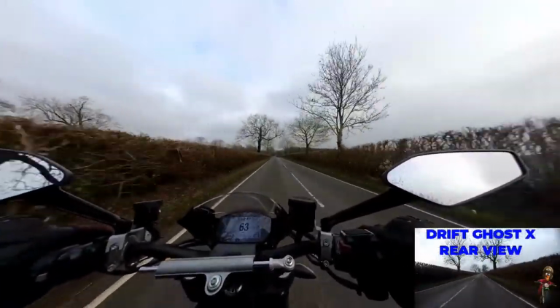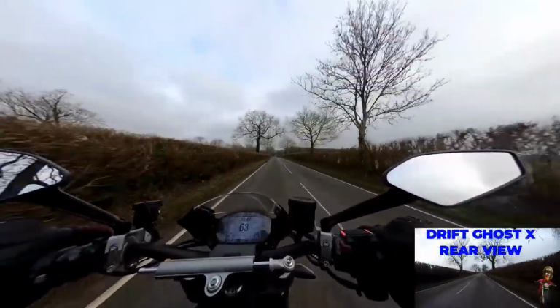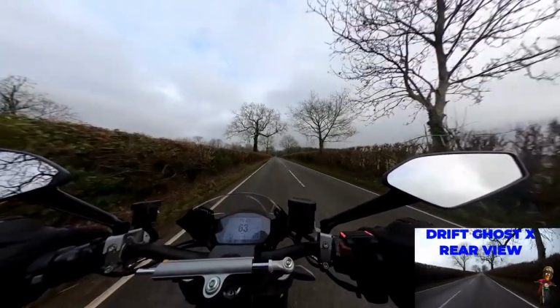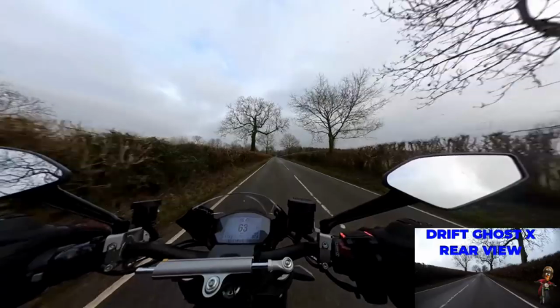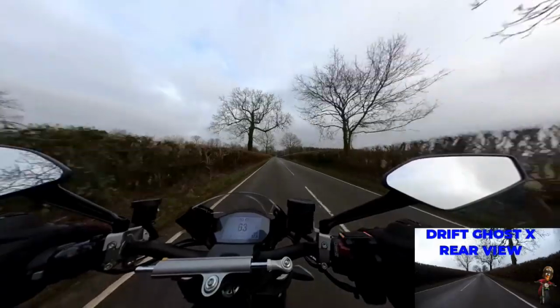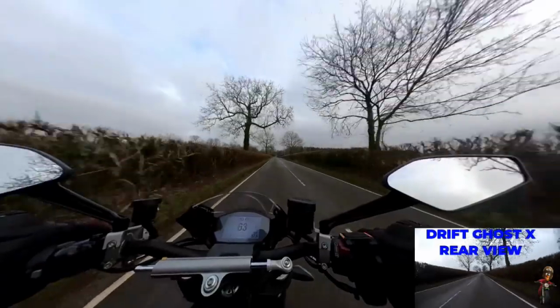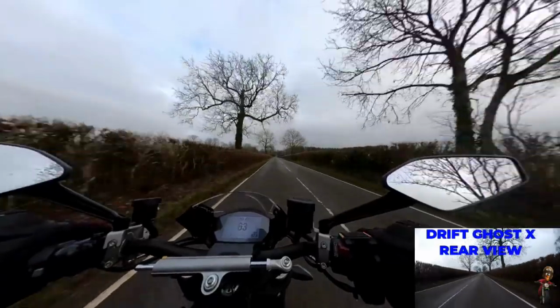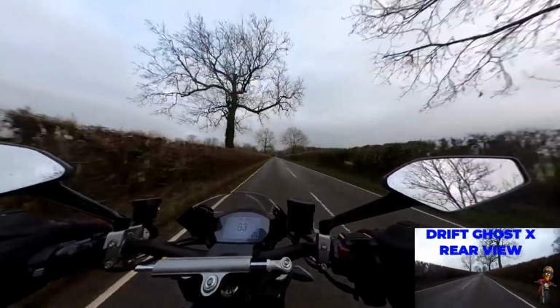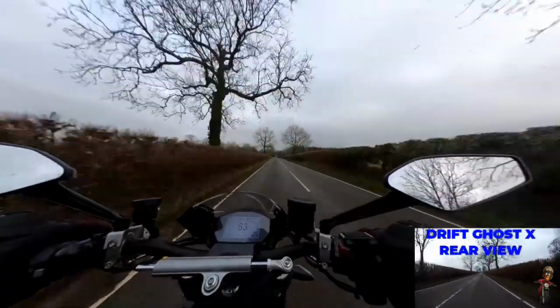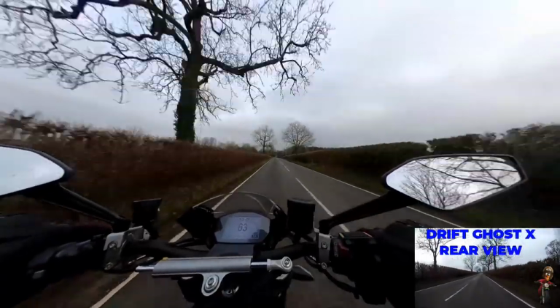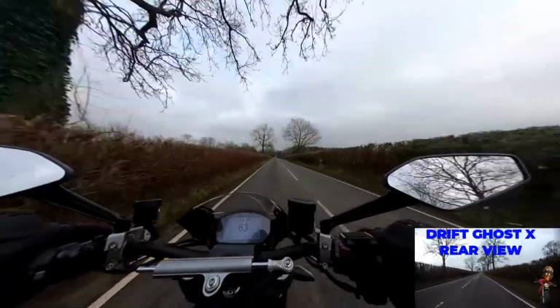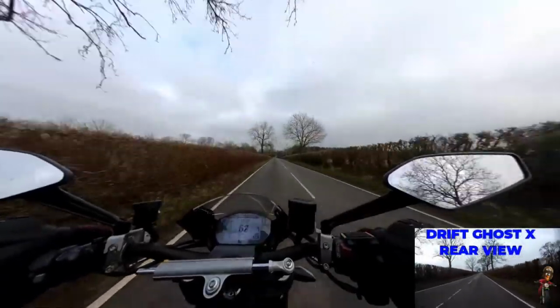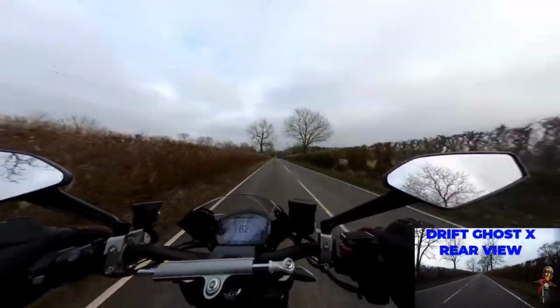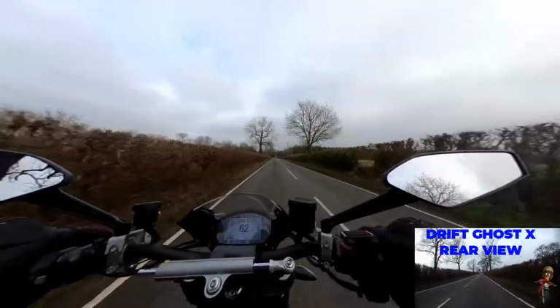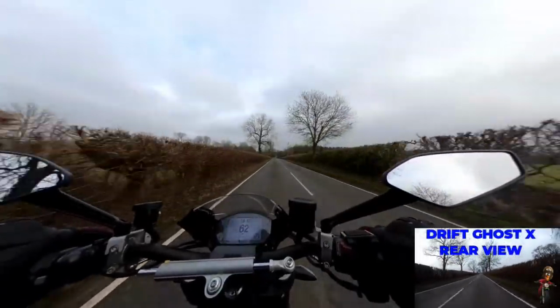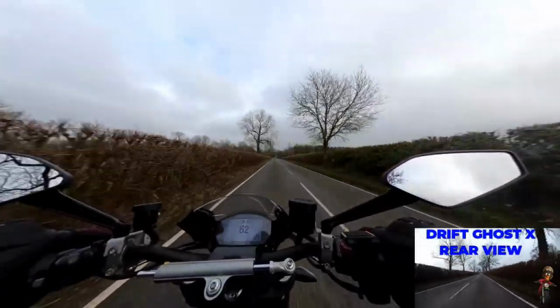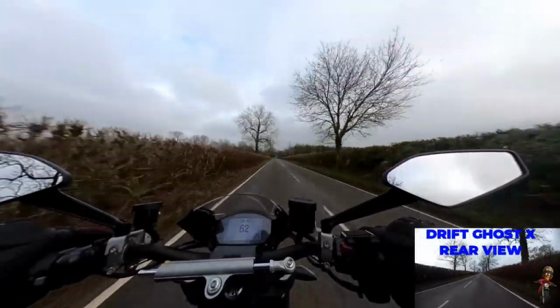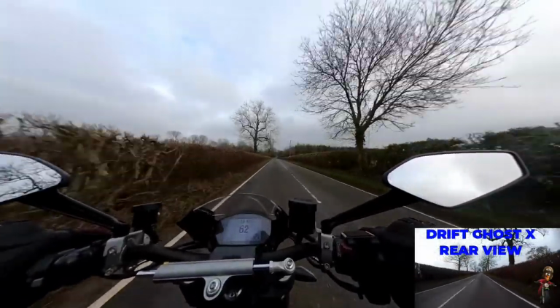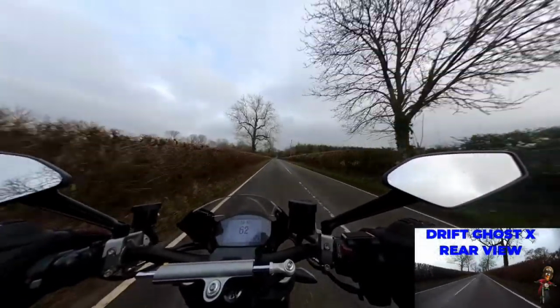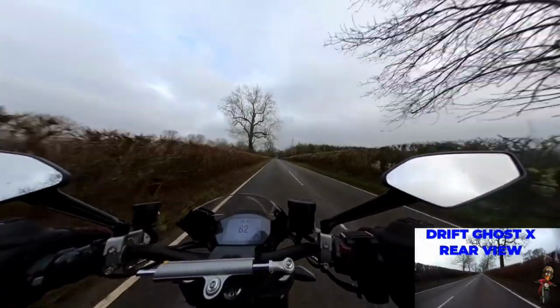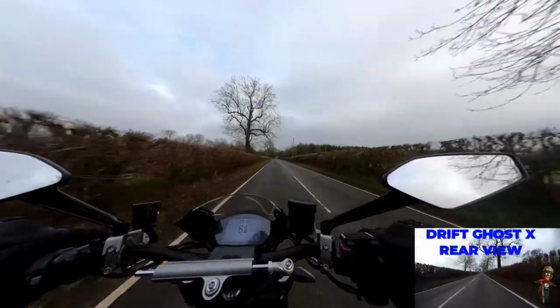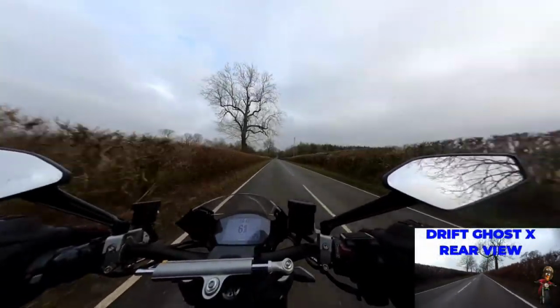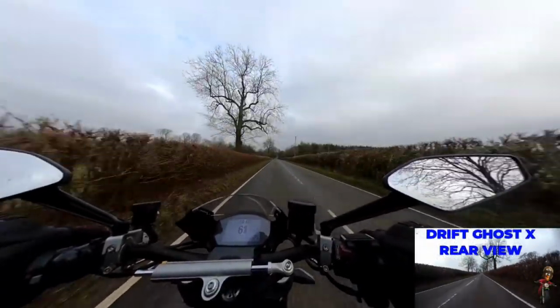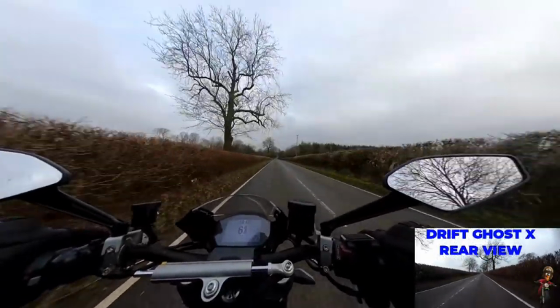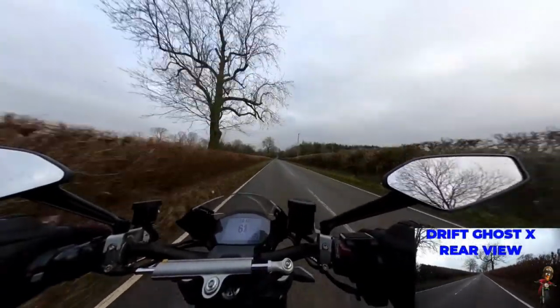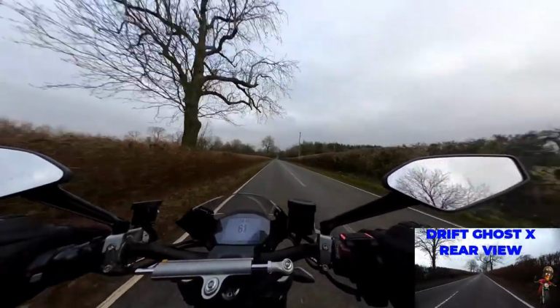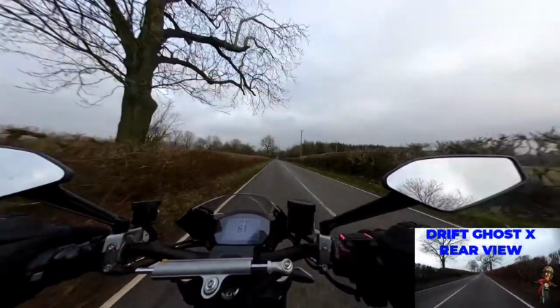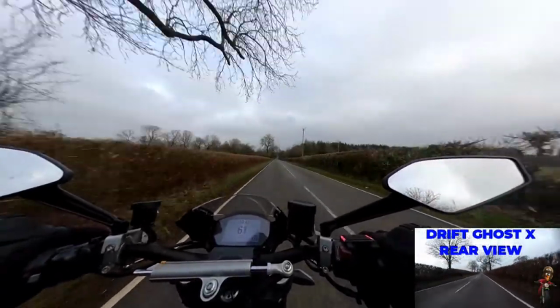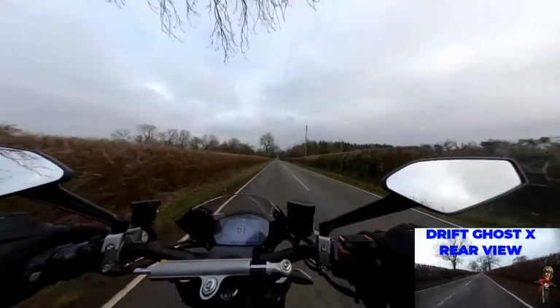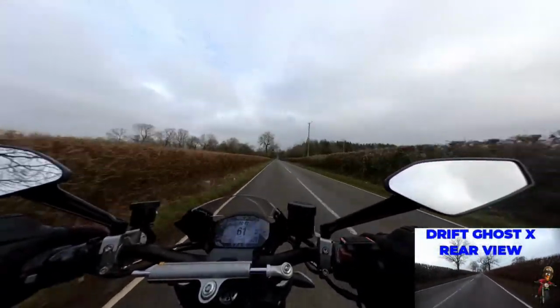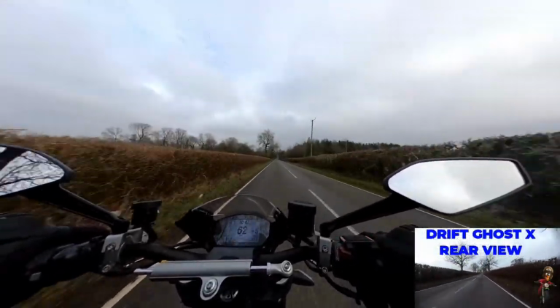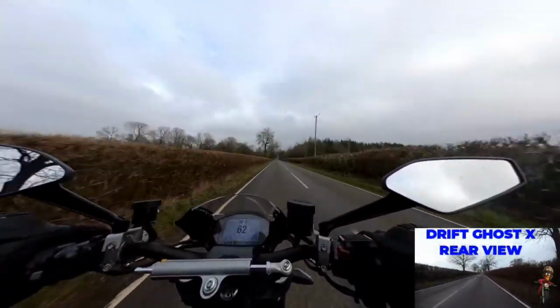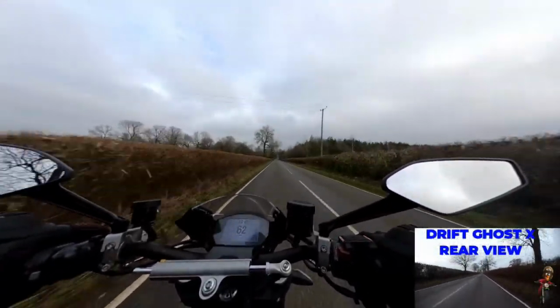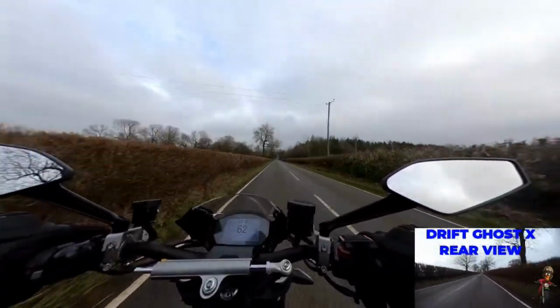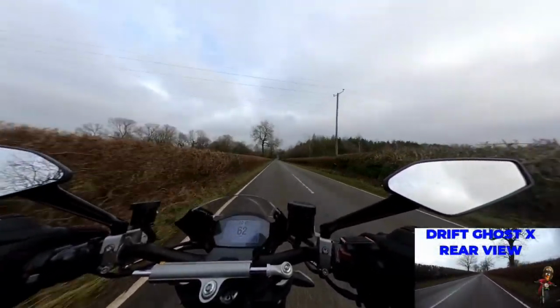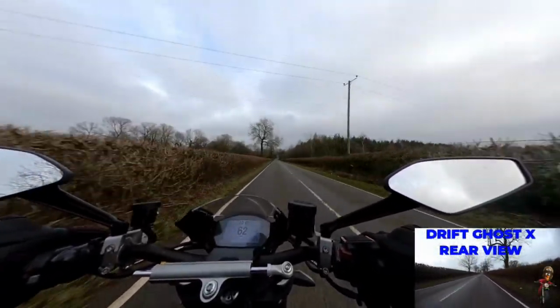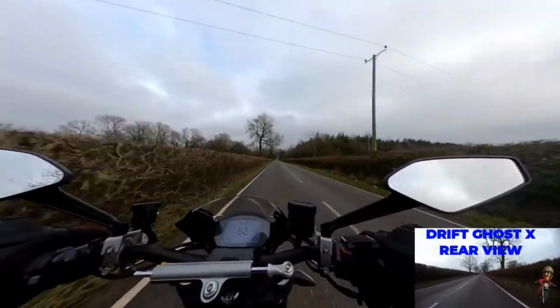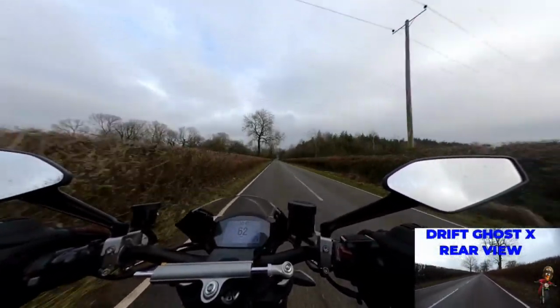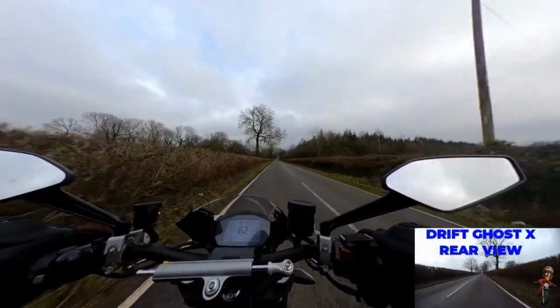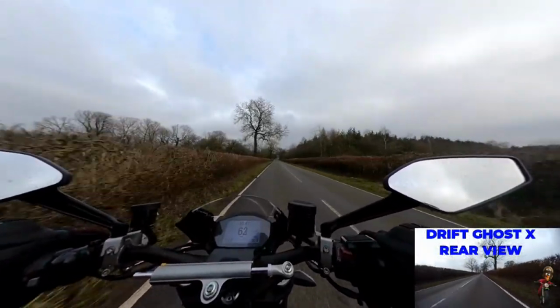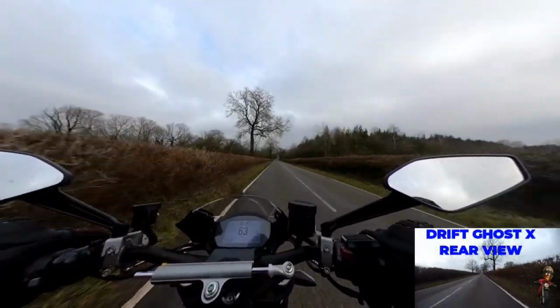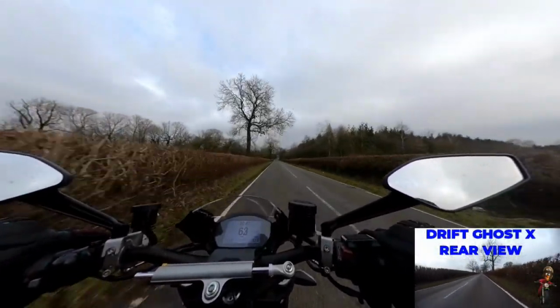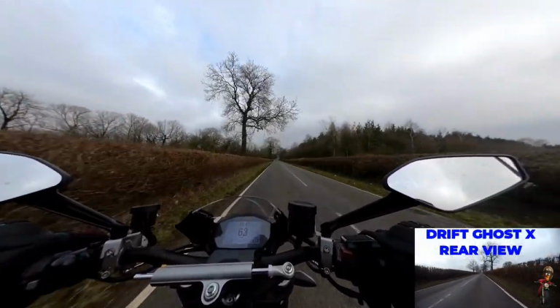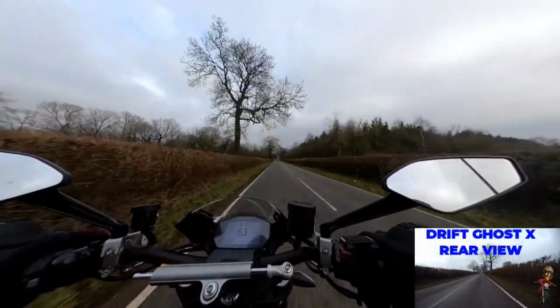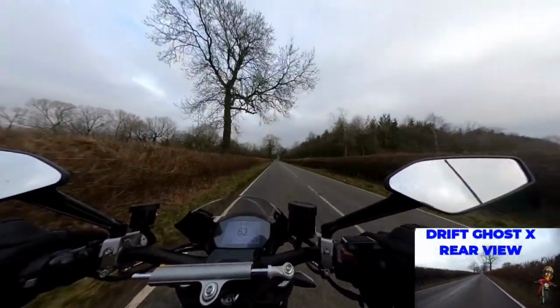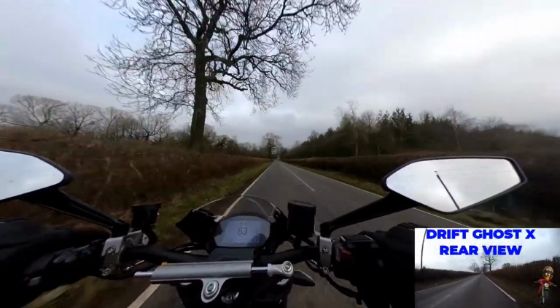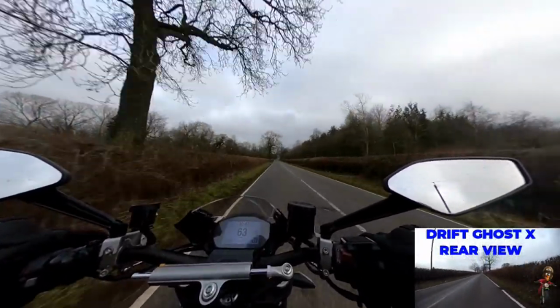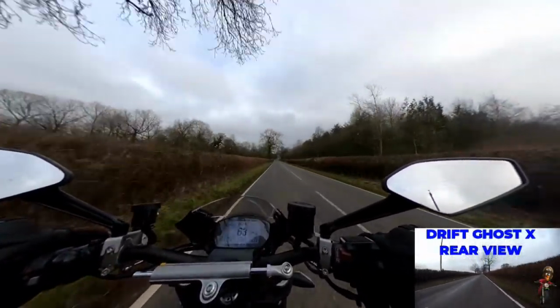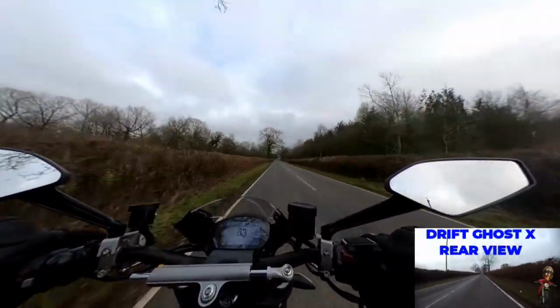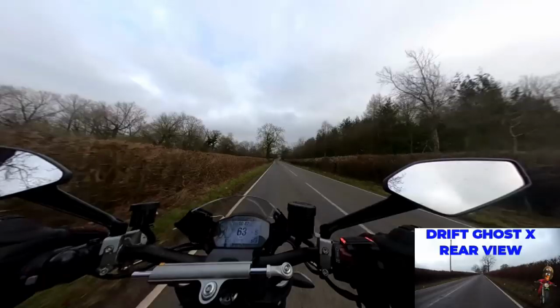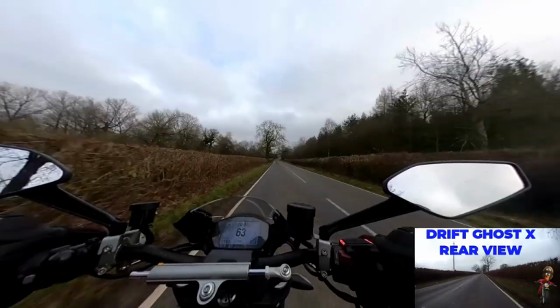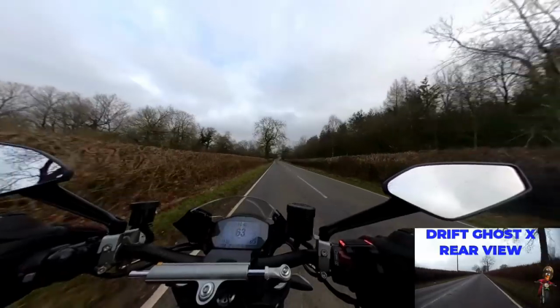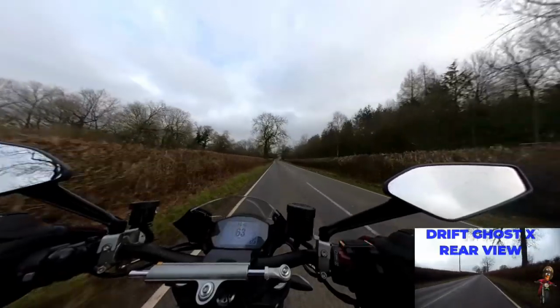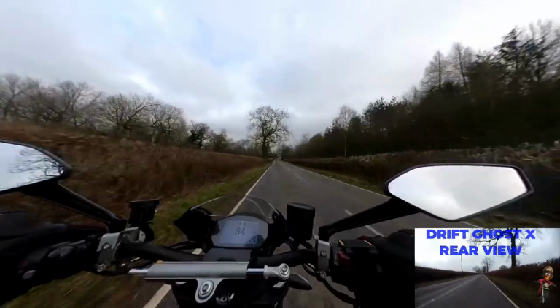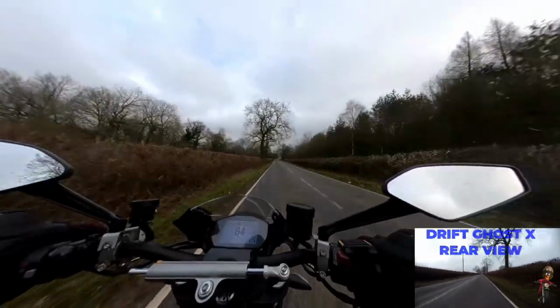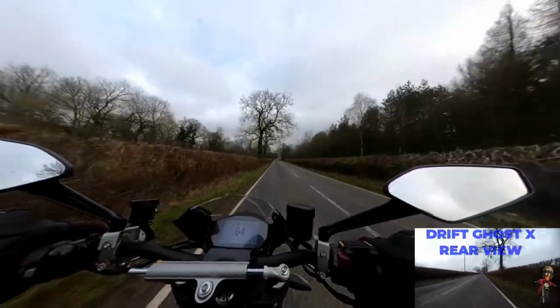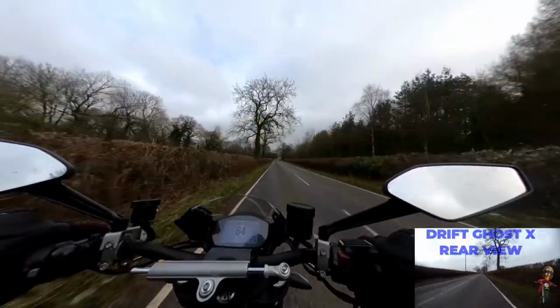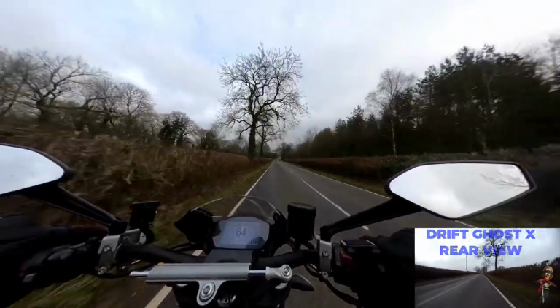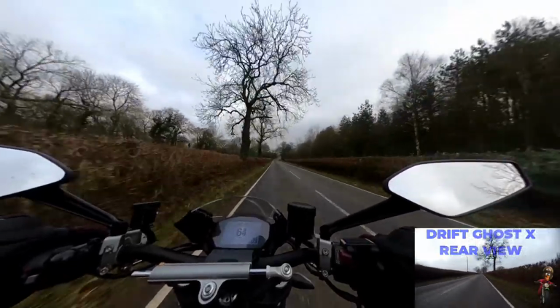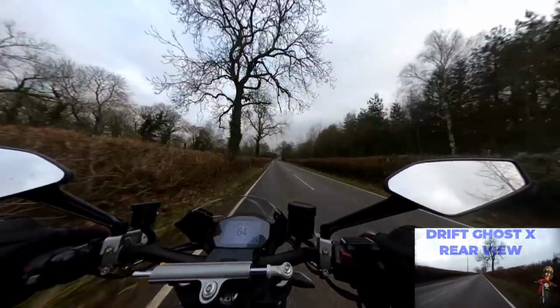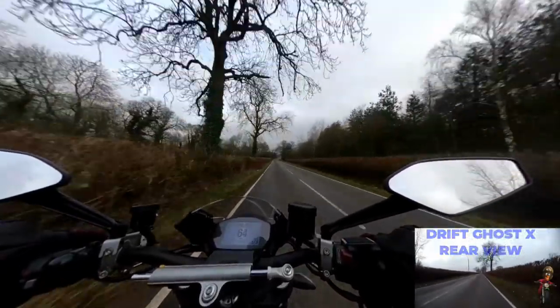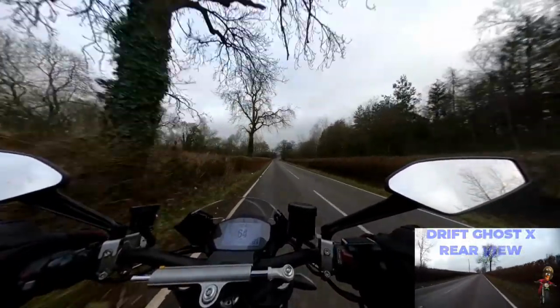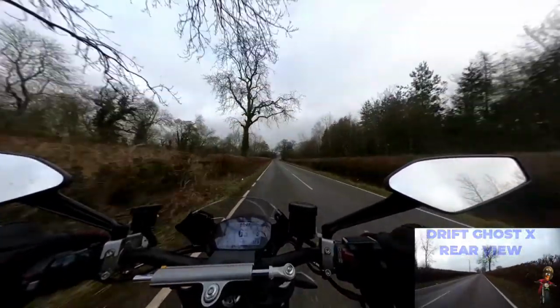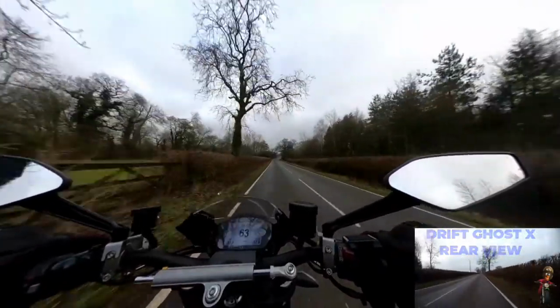This bike certainly pulls — and that's only in urban mode with 100 horsepower. I don't know what it's going to do in touring or sports mode.